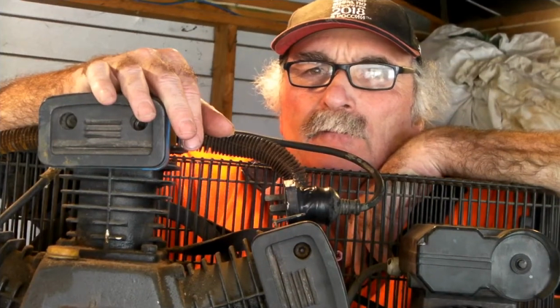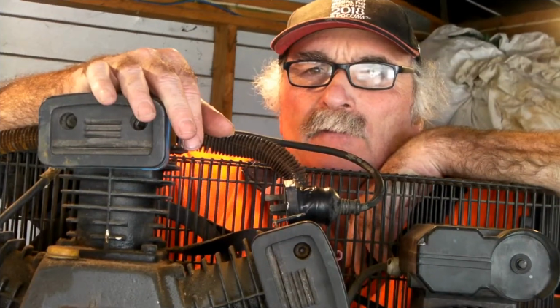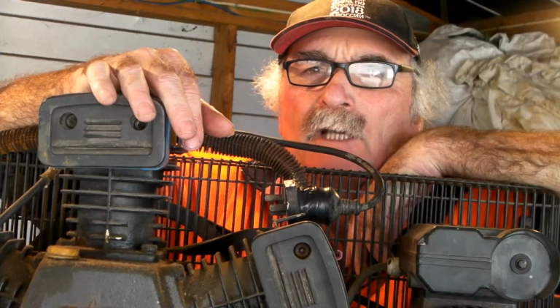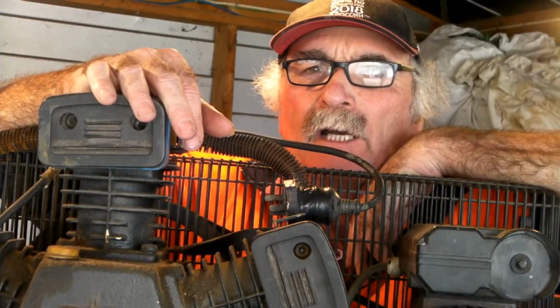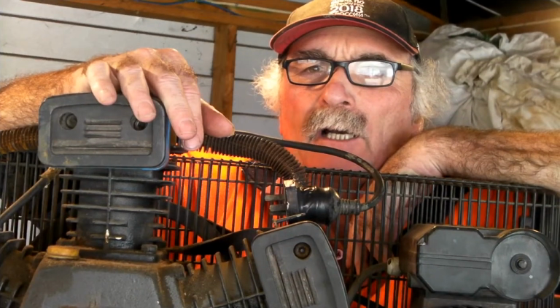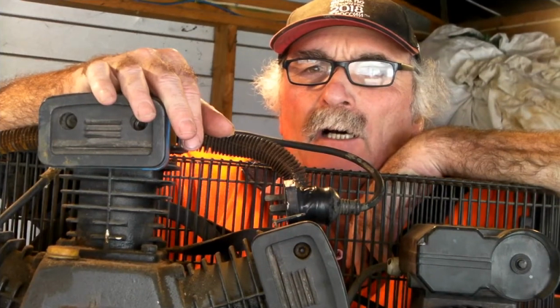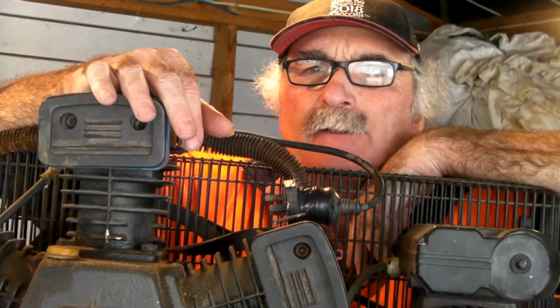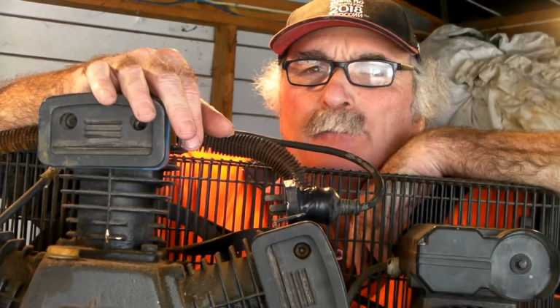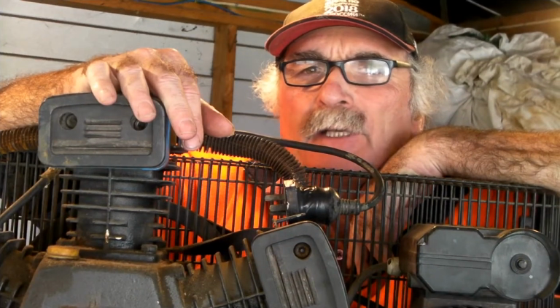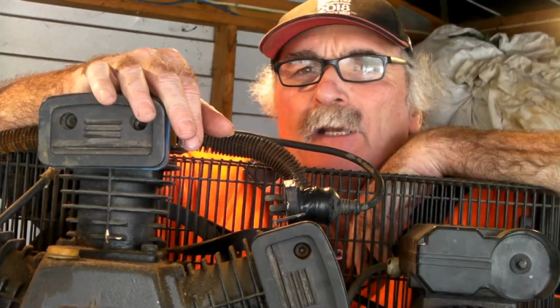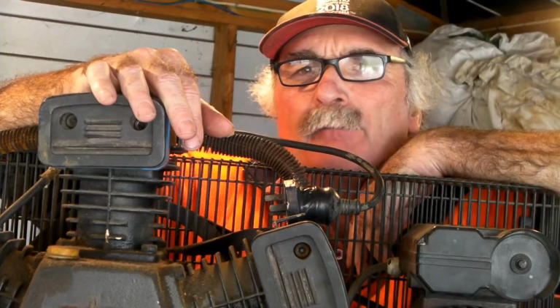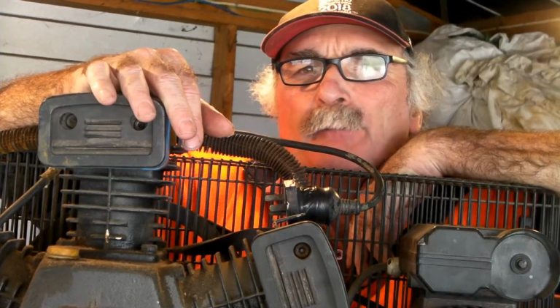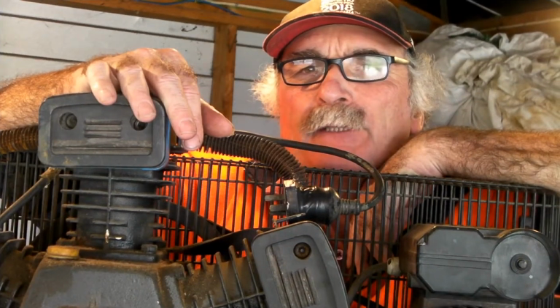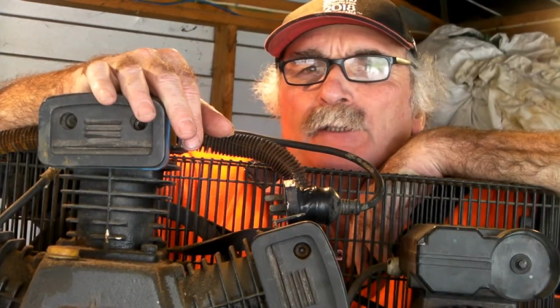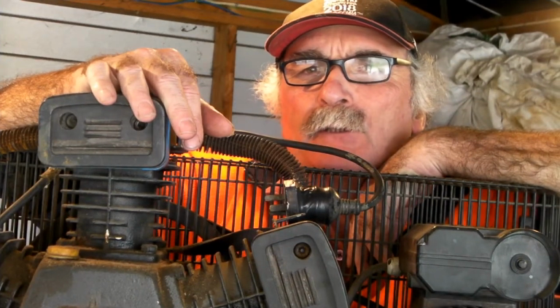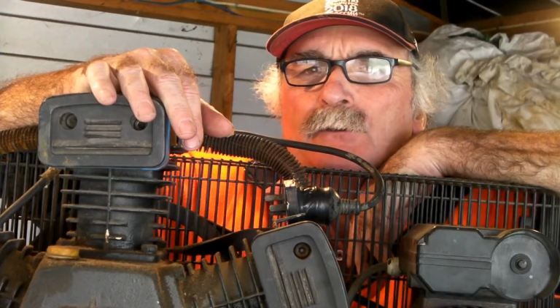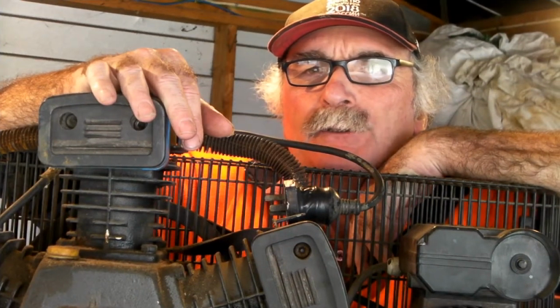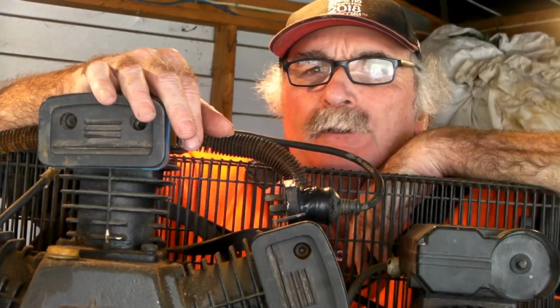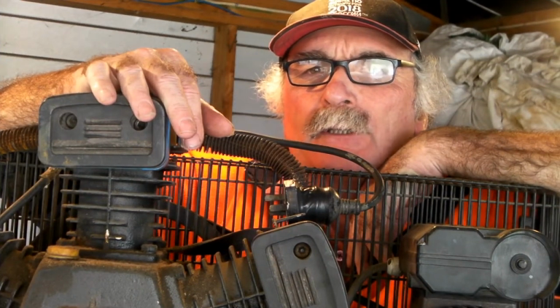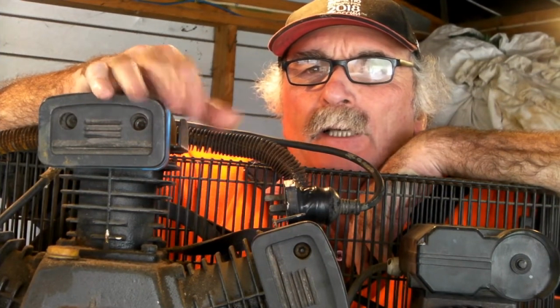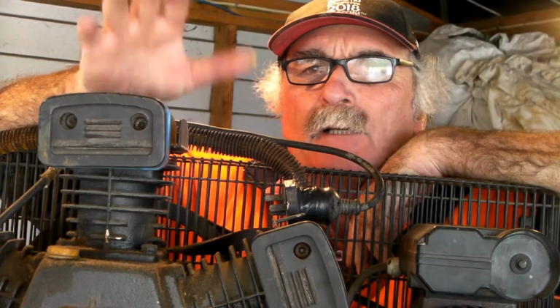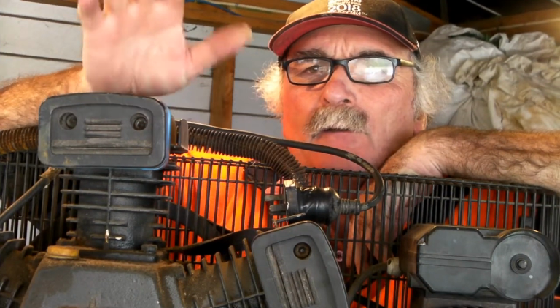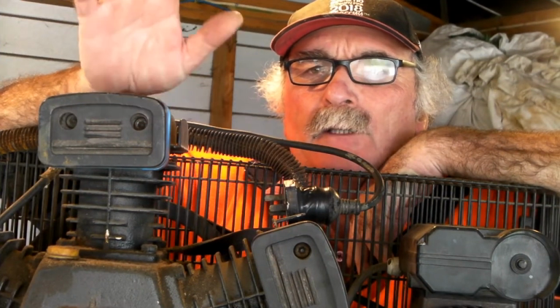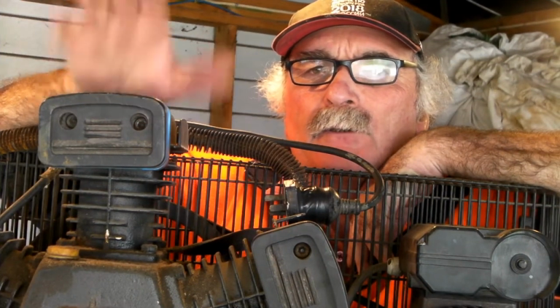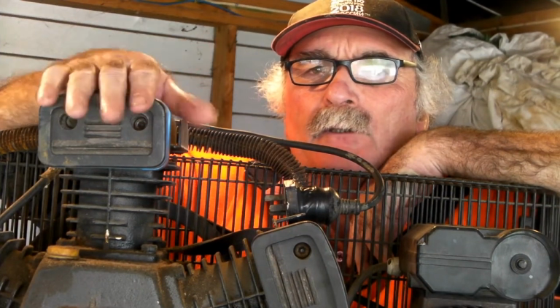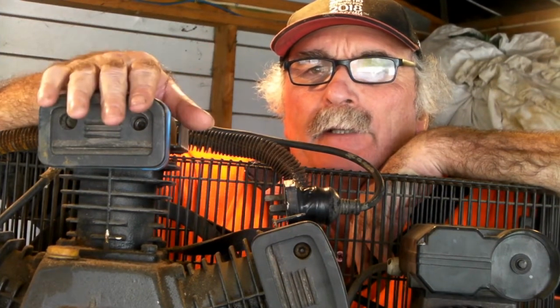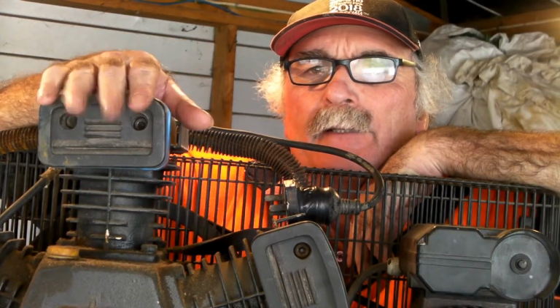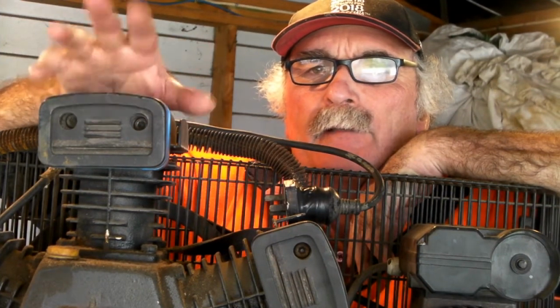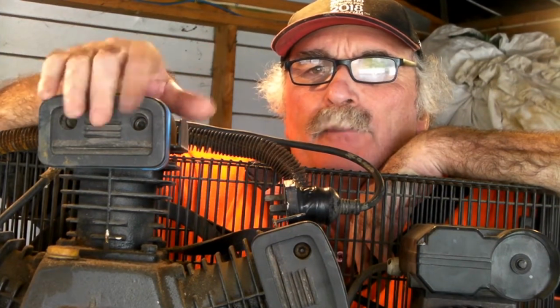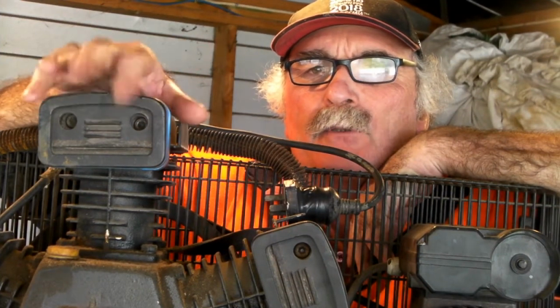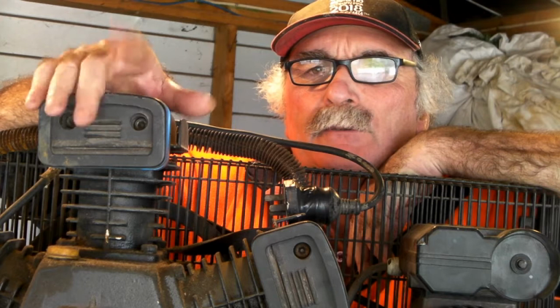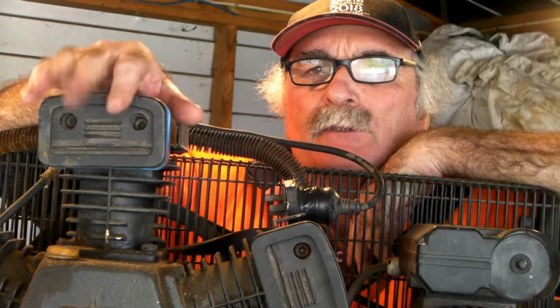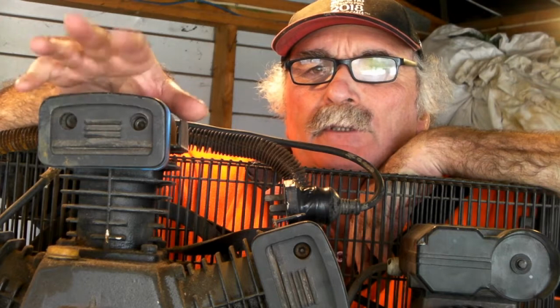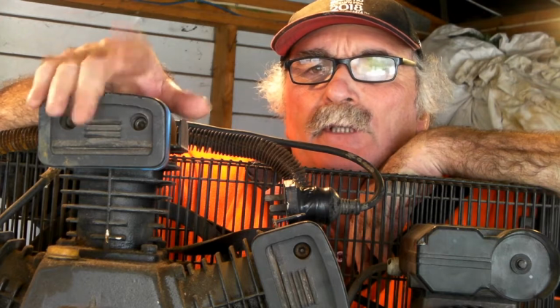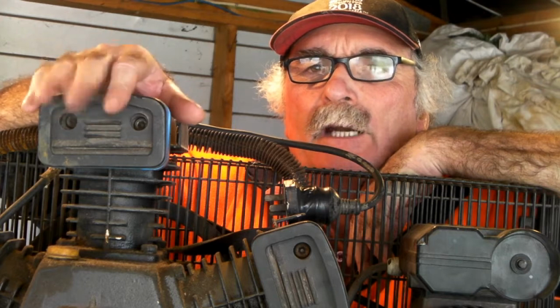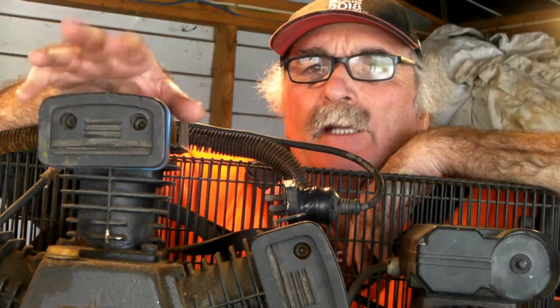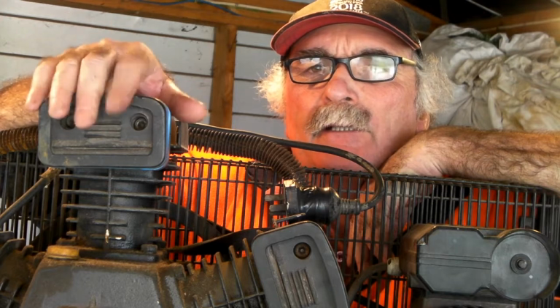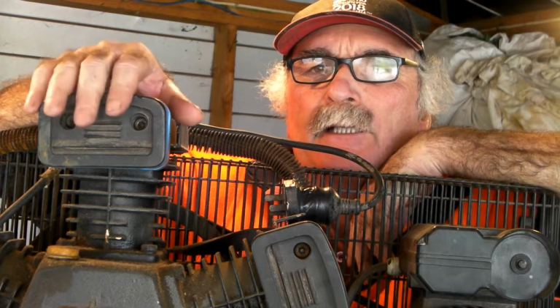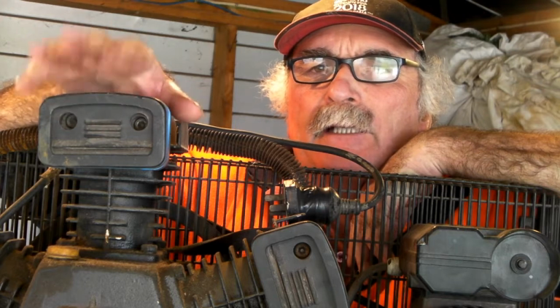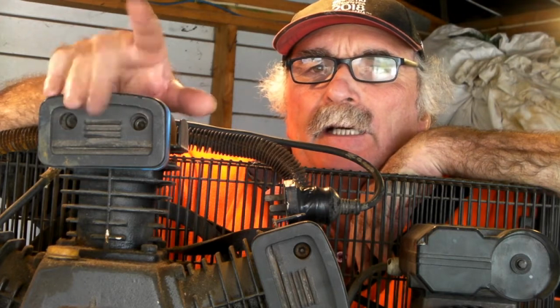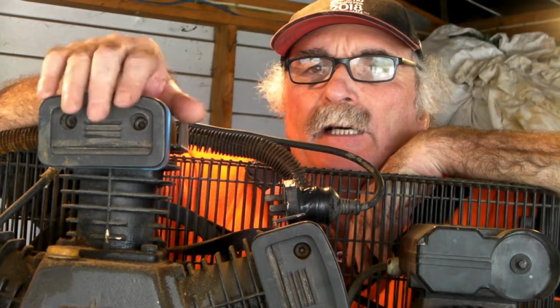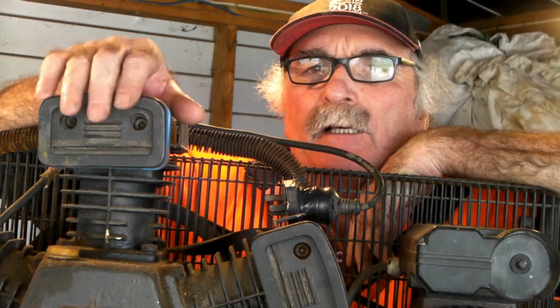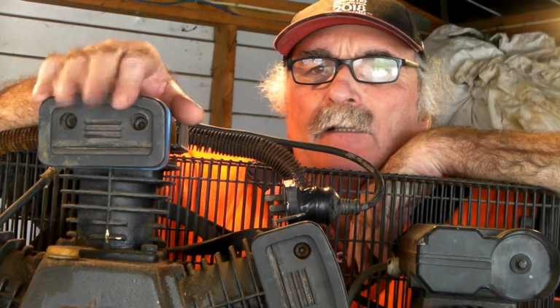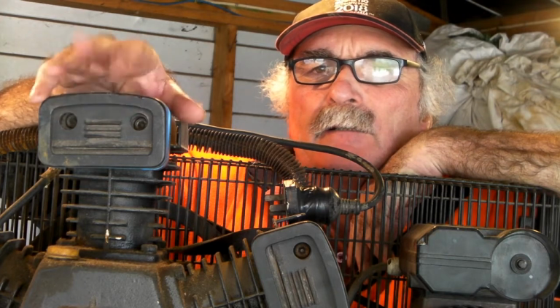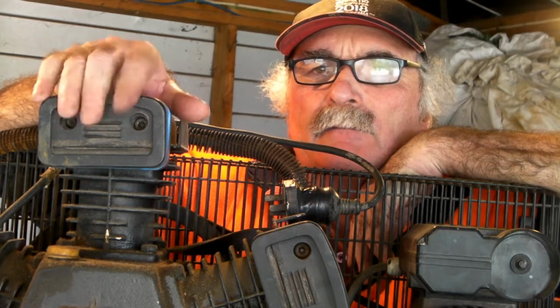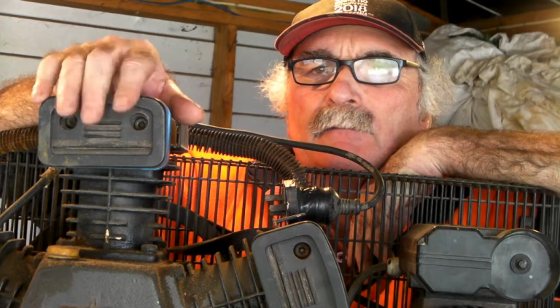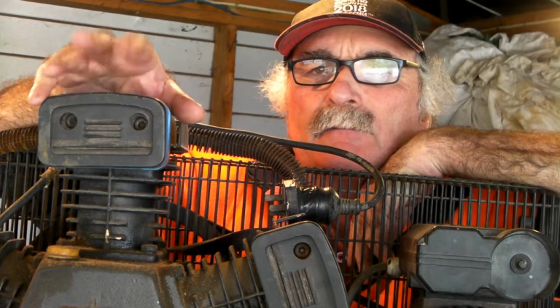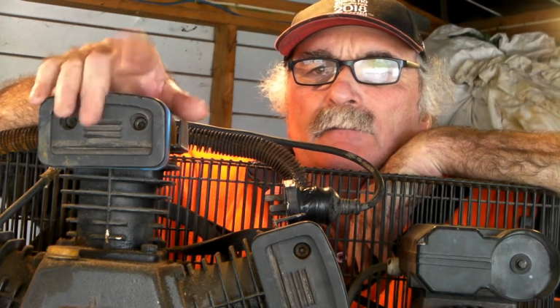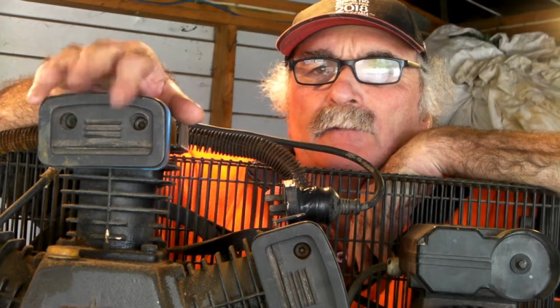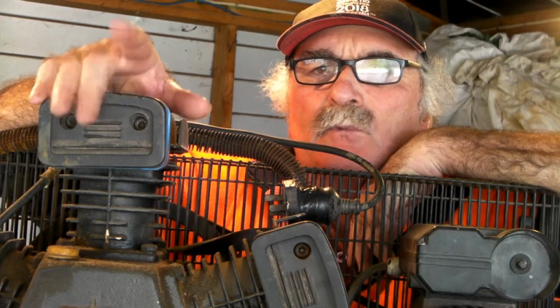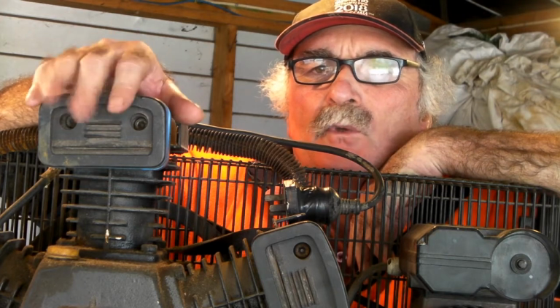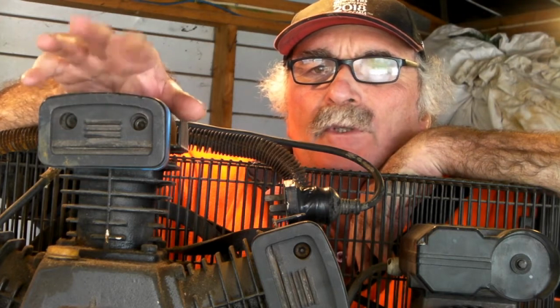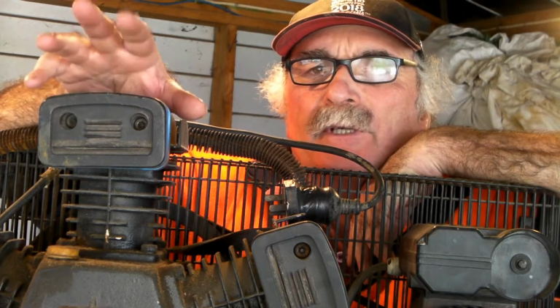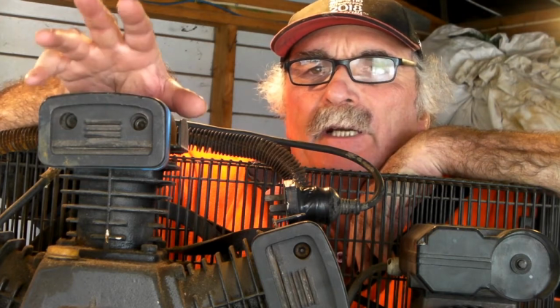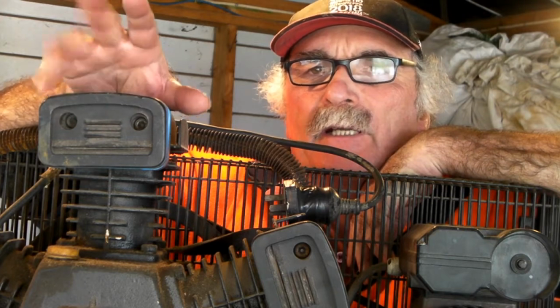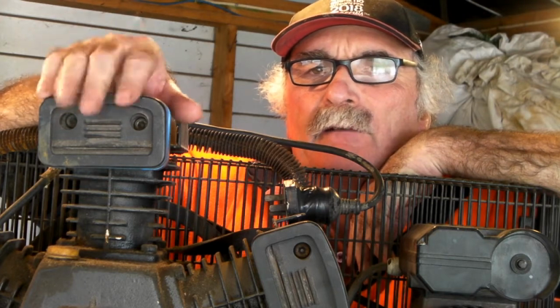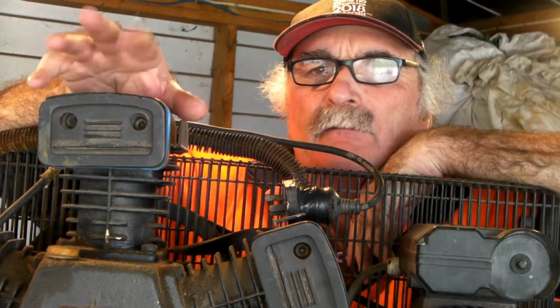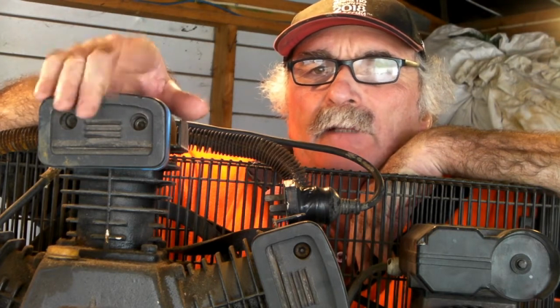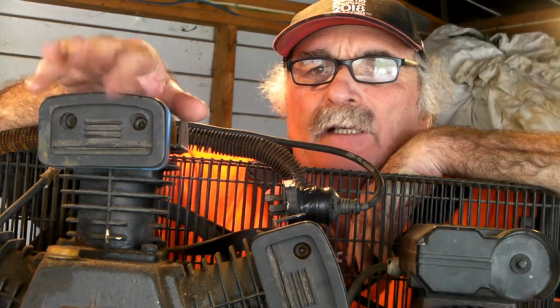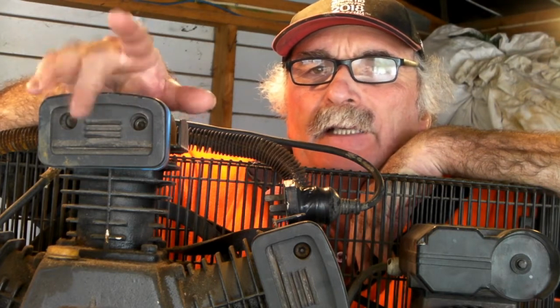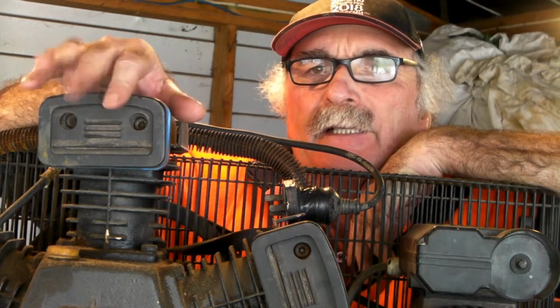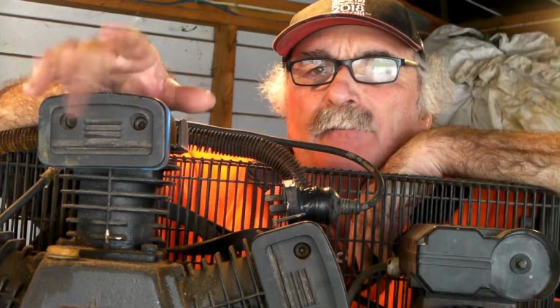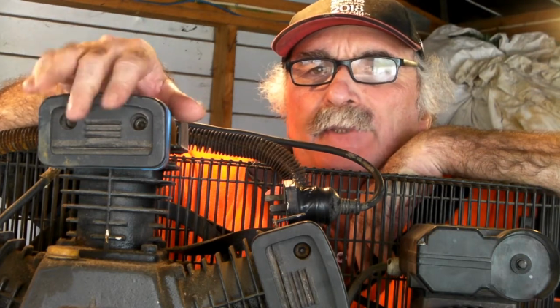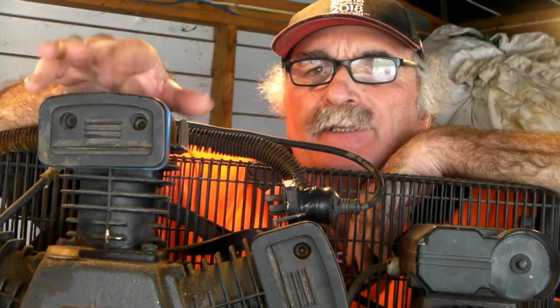Hey guys, Peter here from Peach Tools. Today I want to talk about the importance of draining the water out of your air compressor.